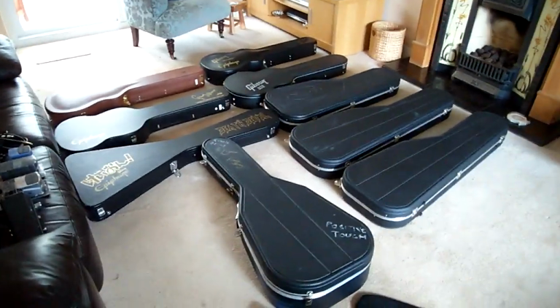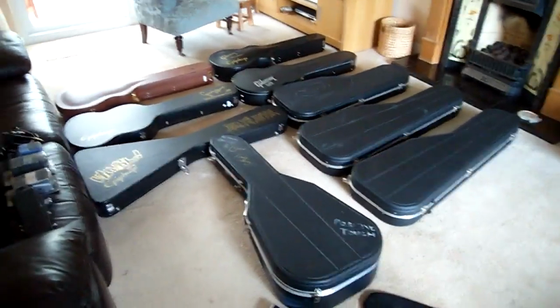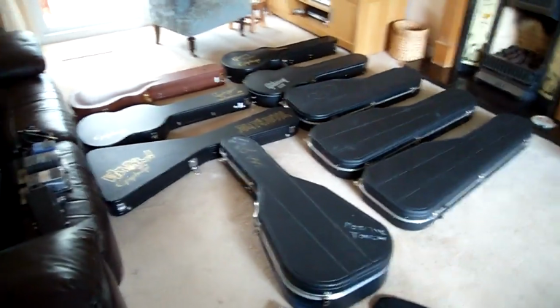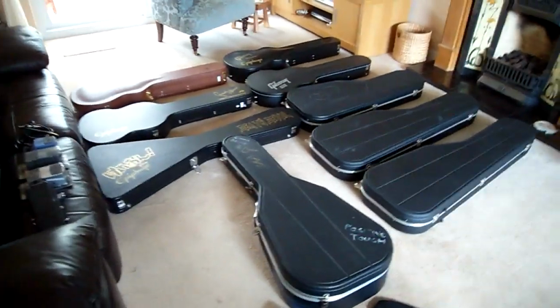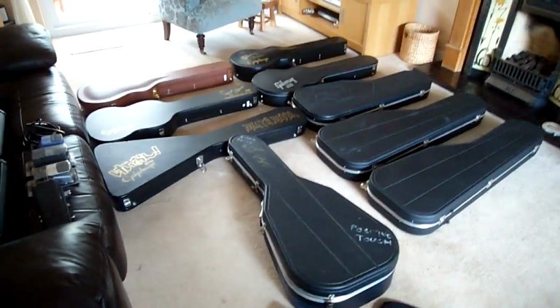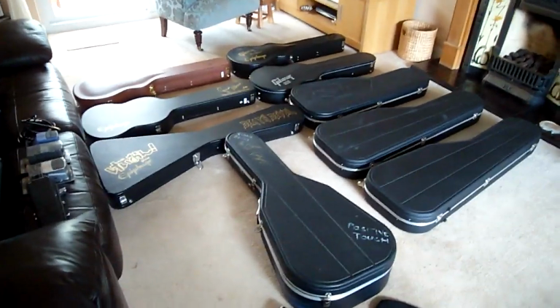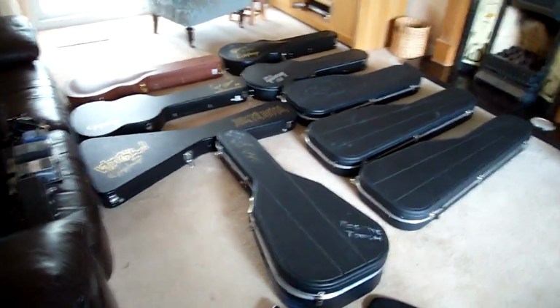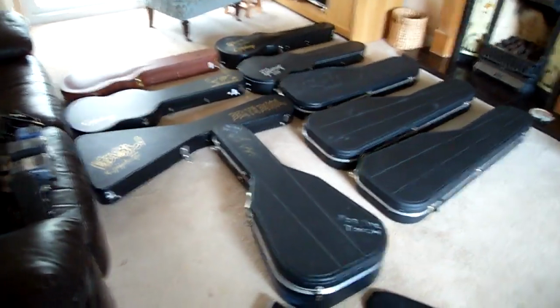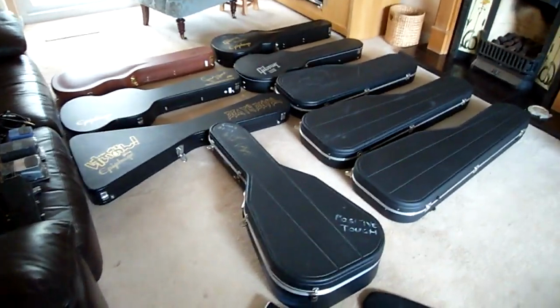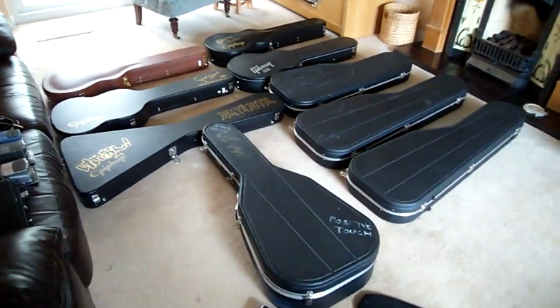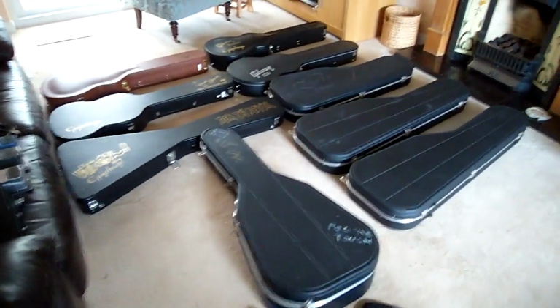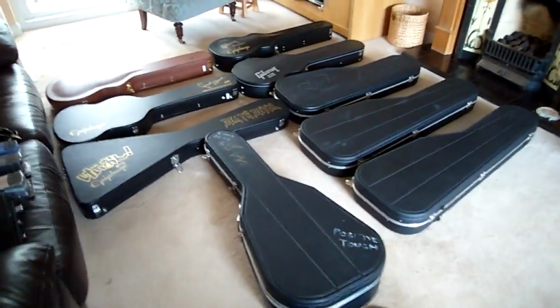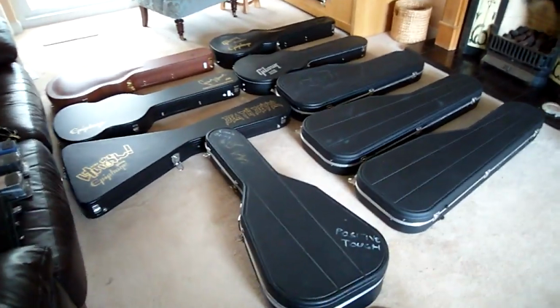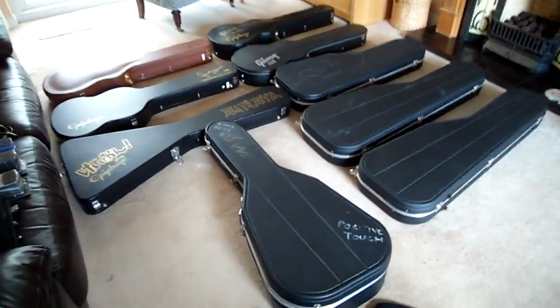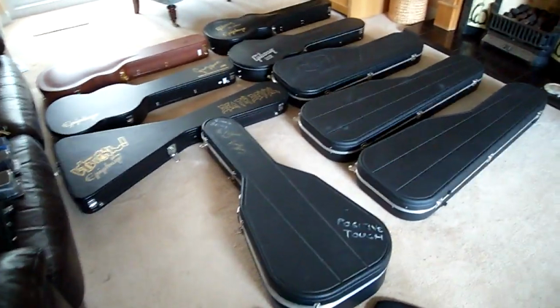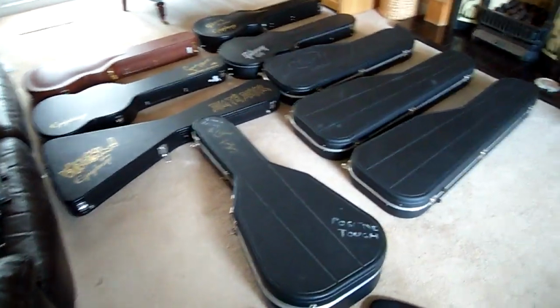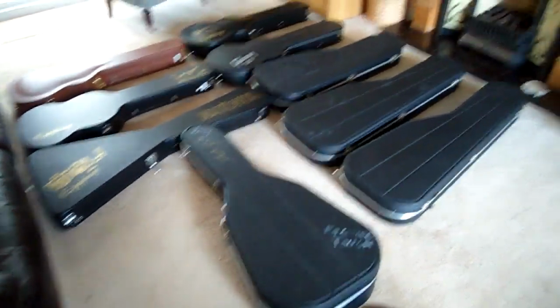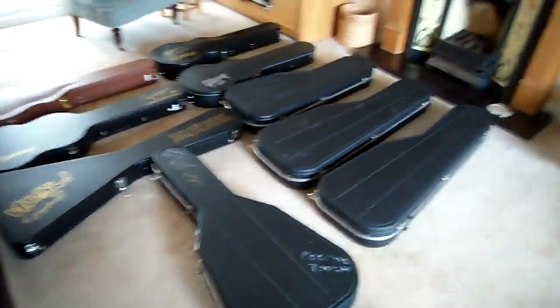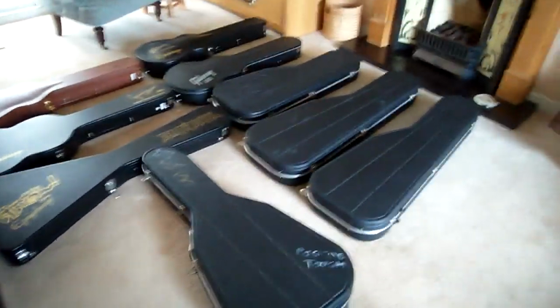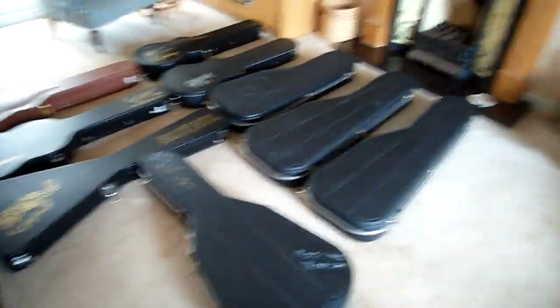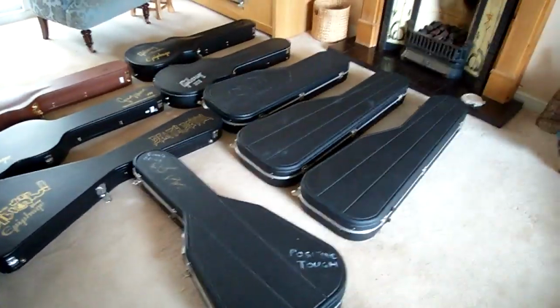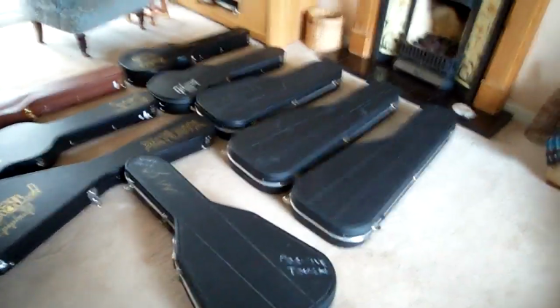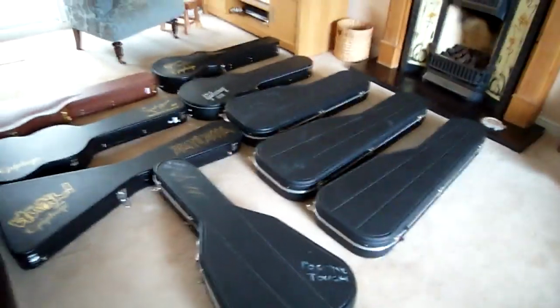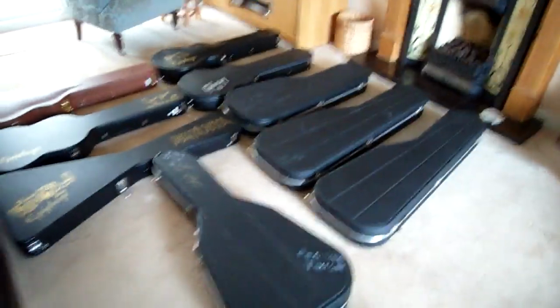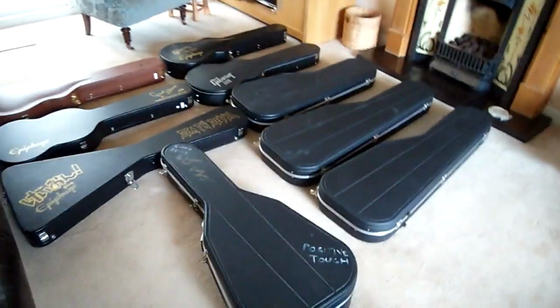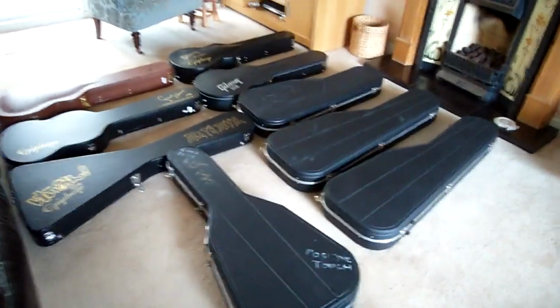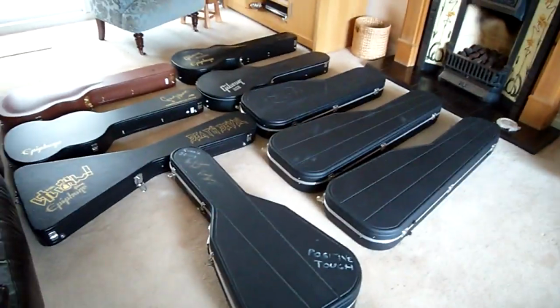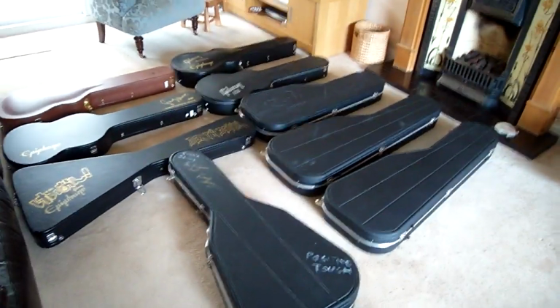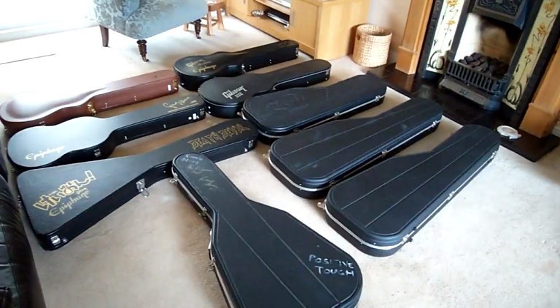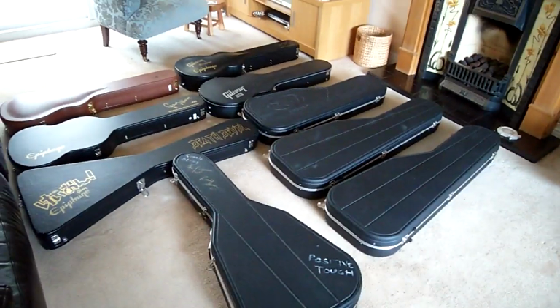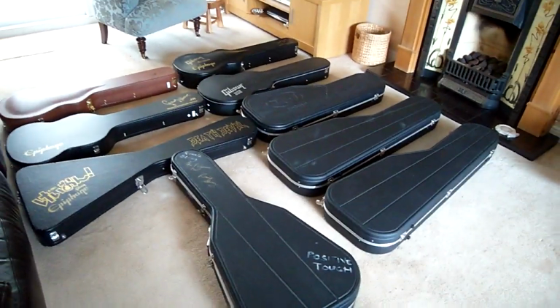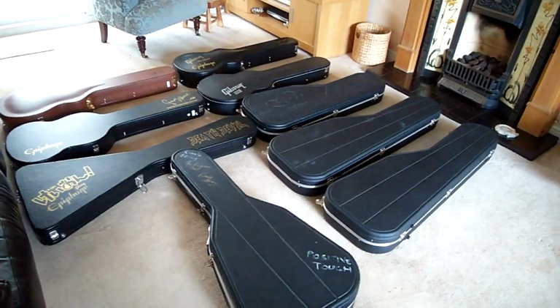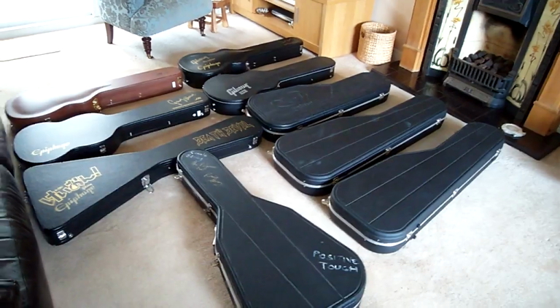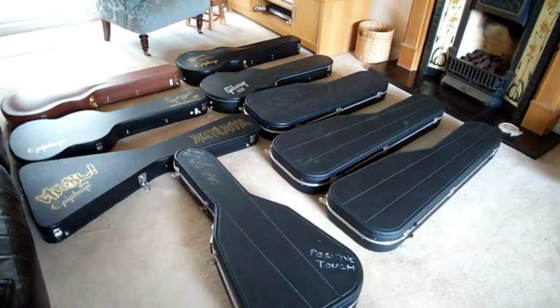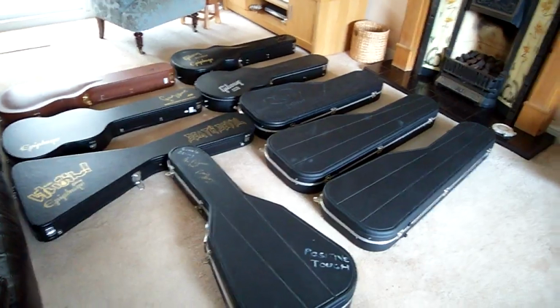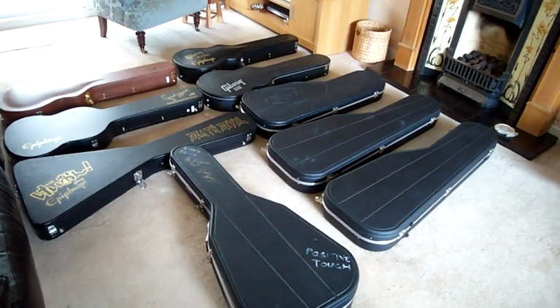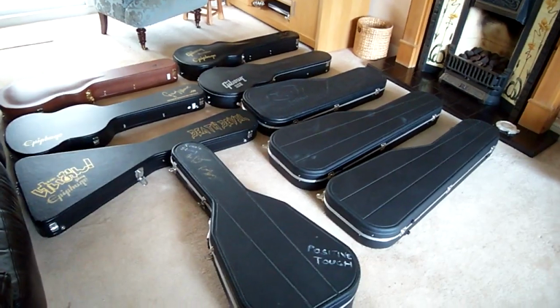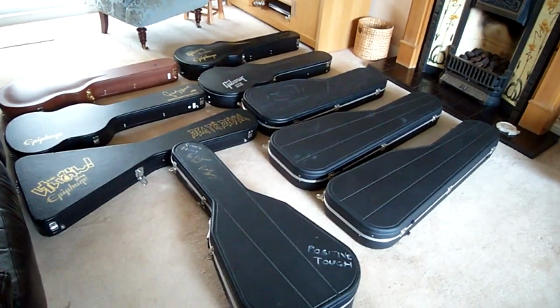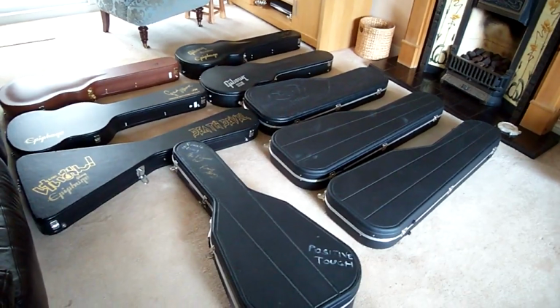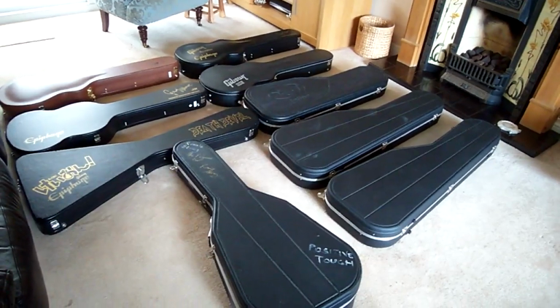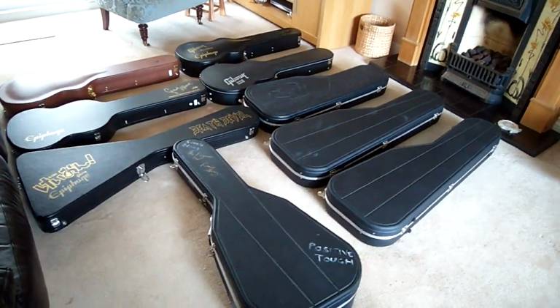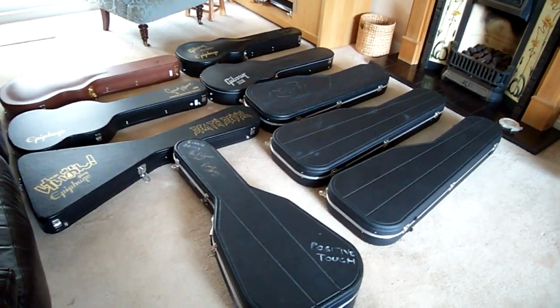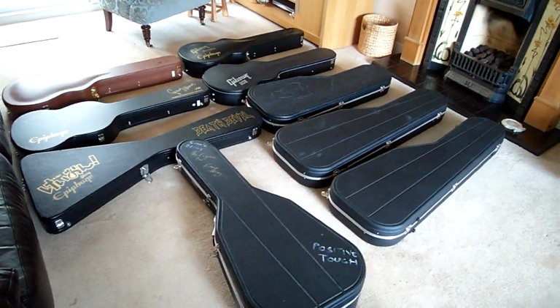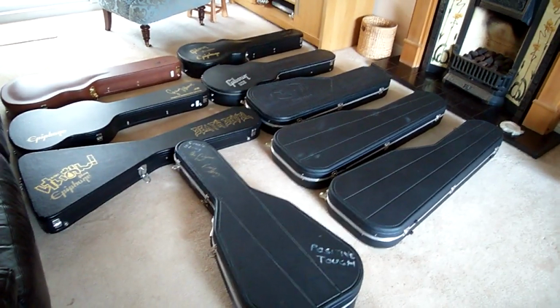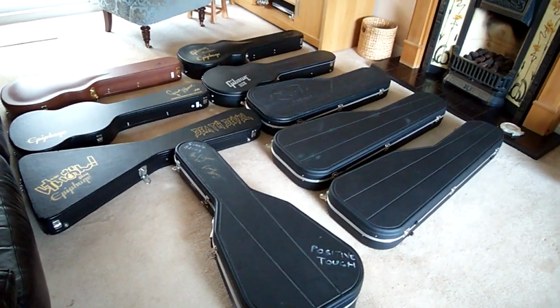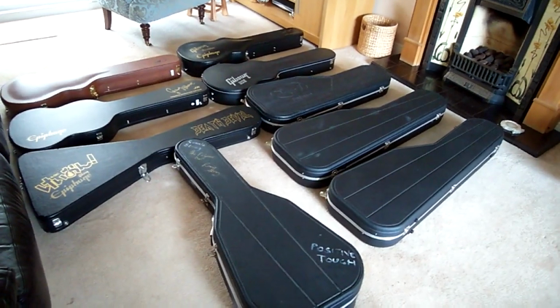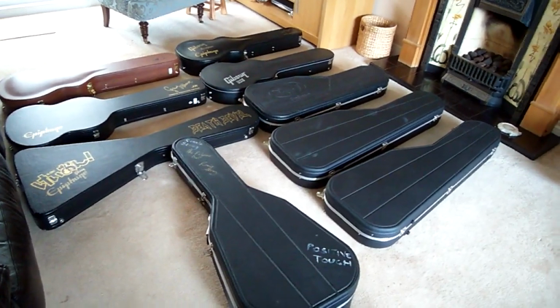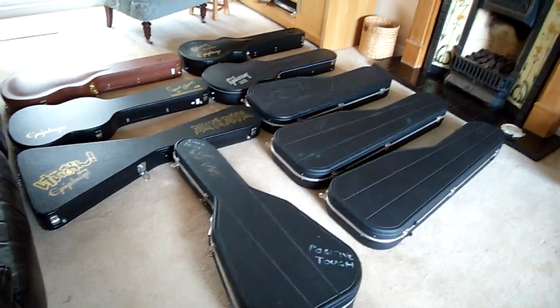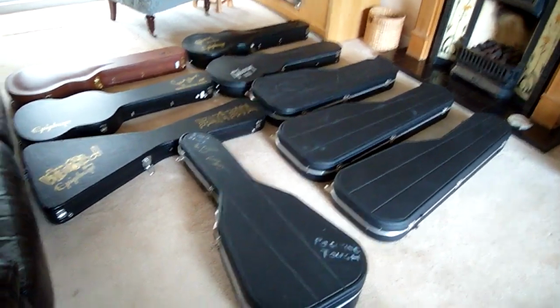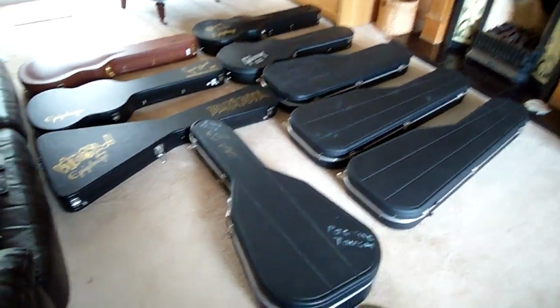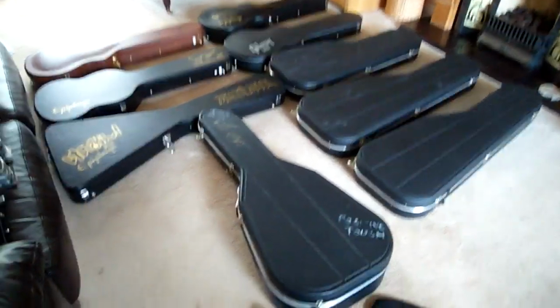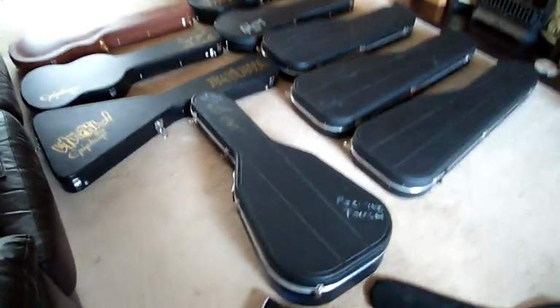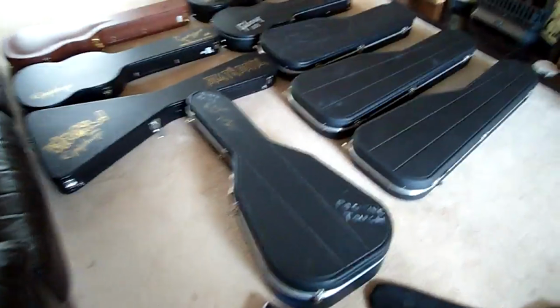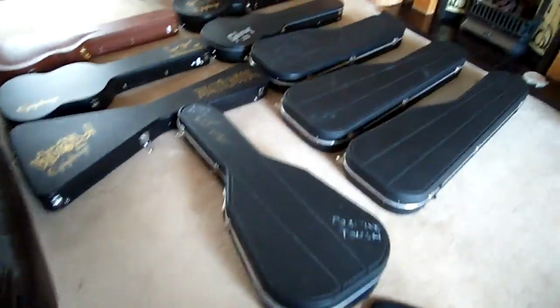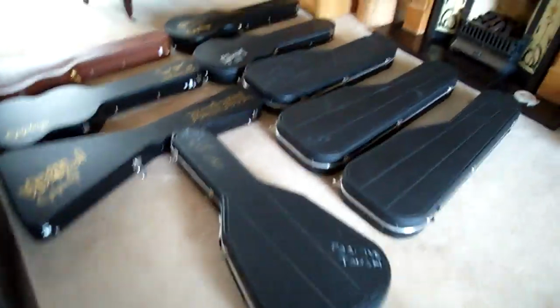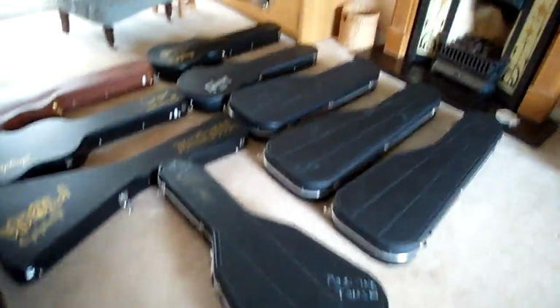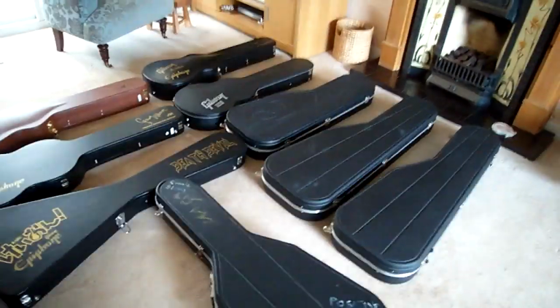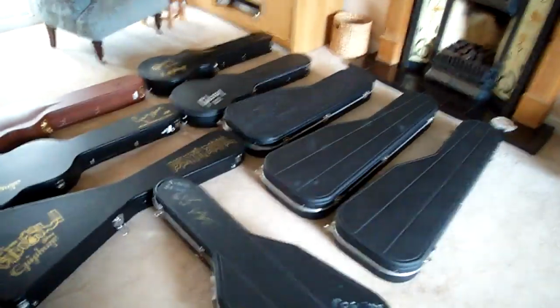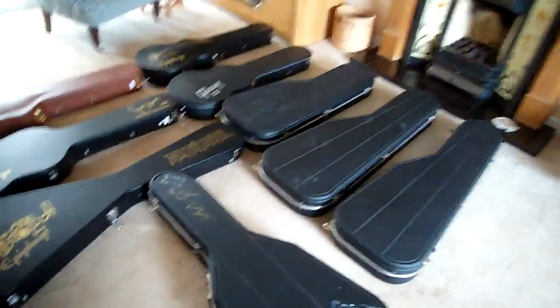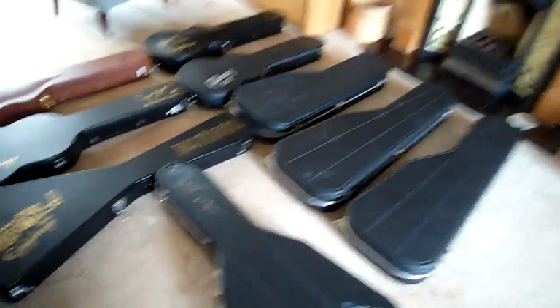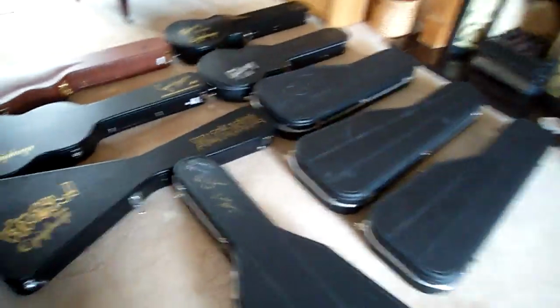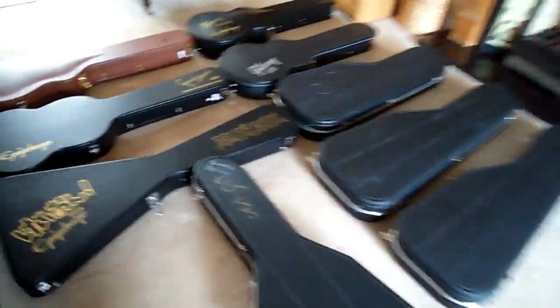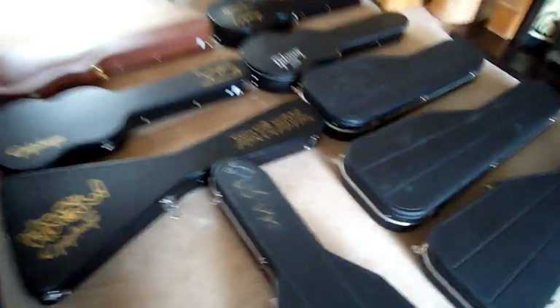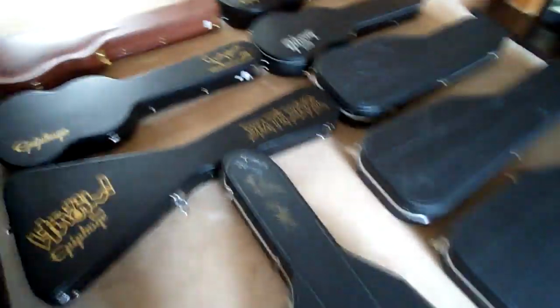Hi again. I thought this time I'd show you the gear I've got at my disposal, so I'll start off with the guitars if that's okay.